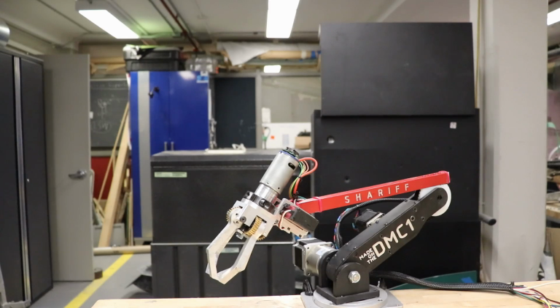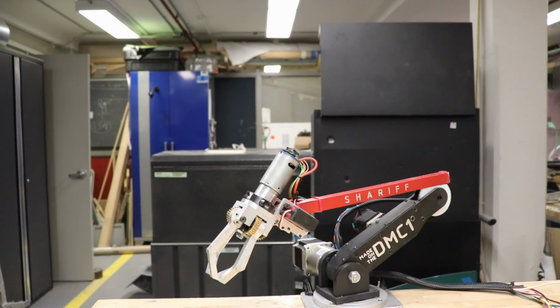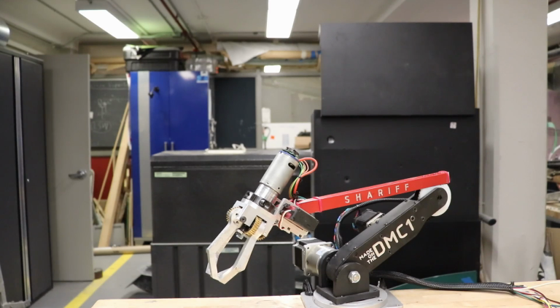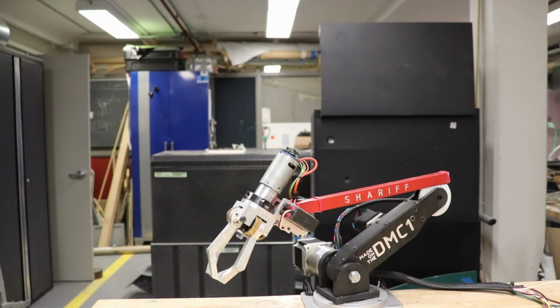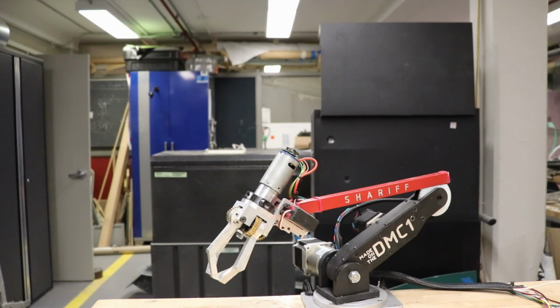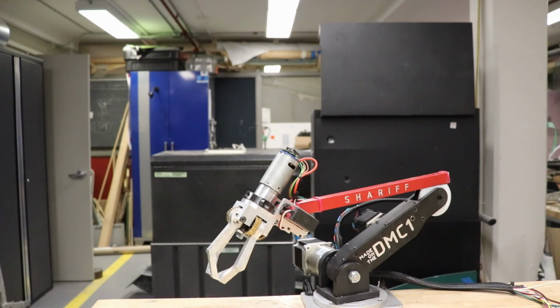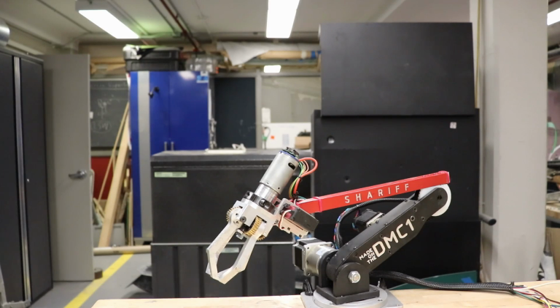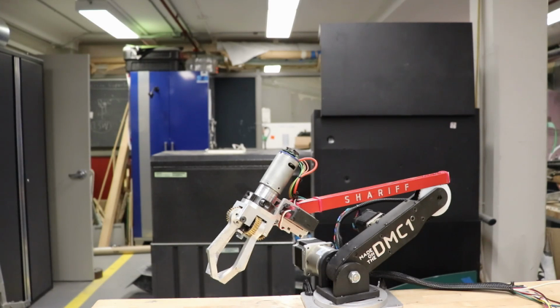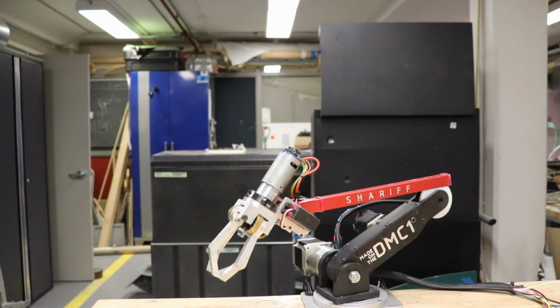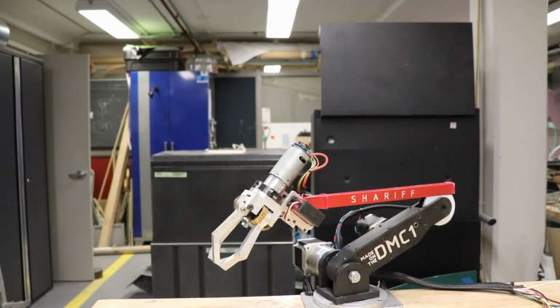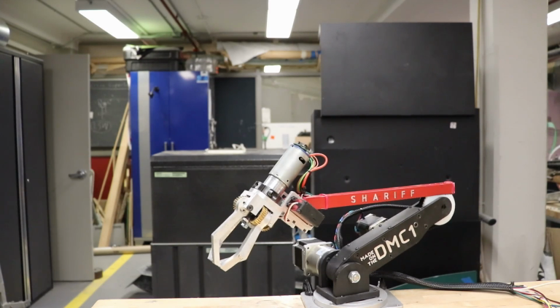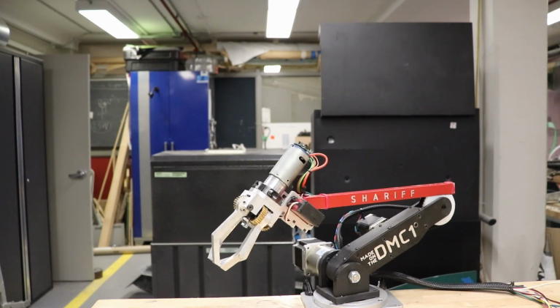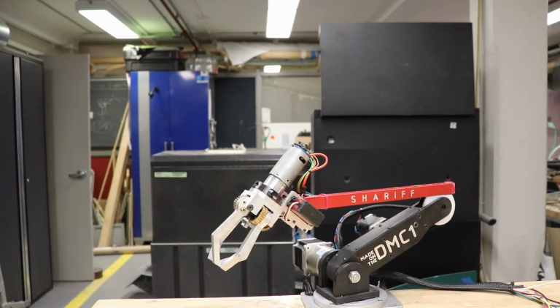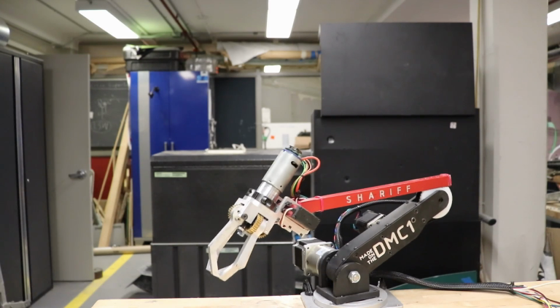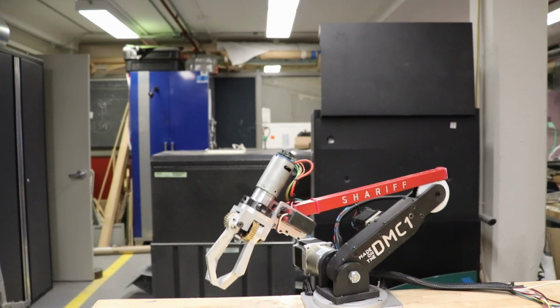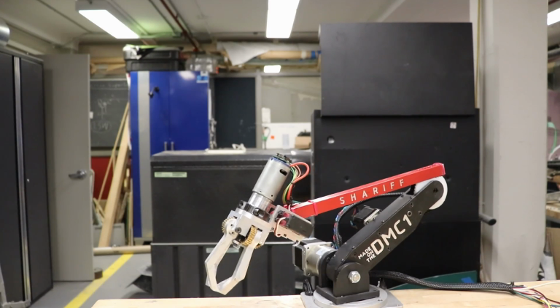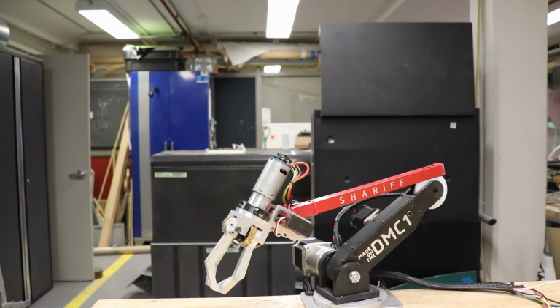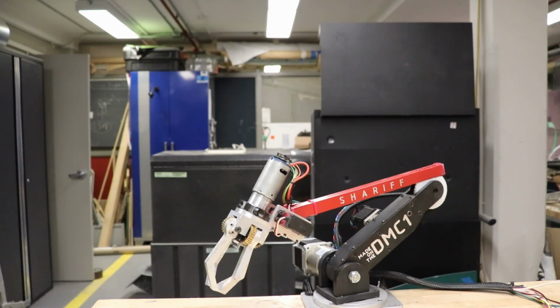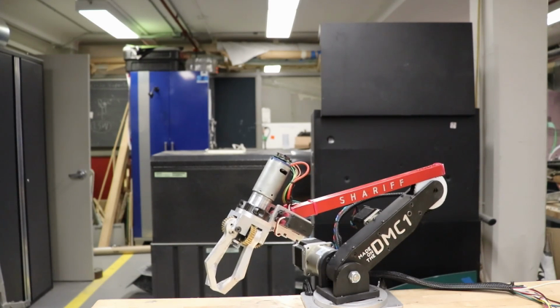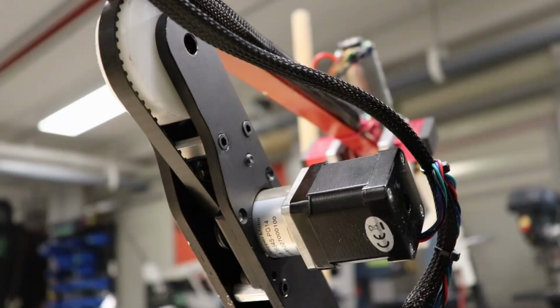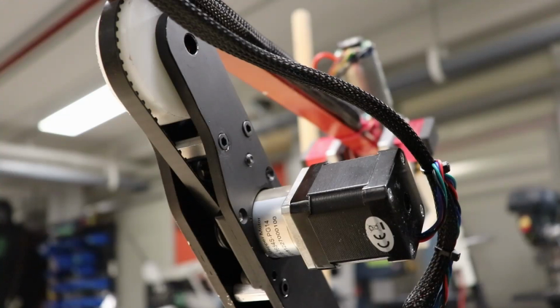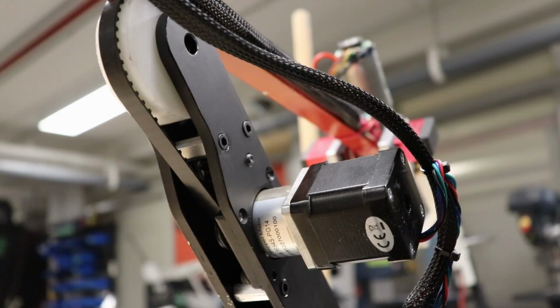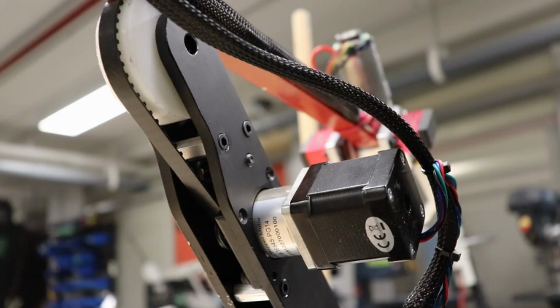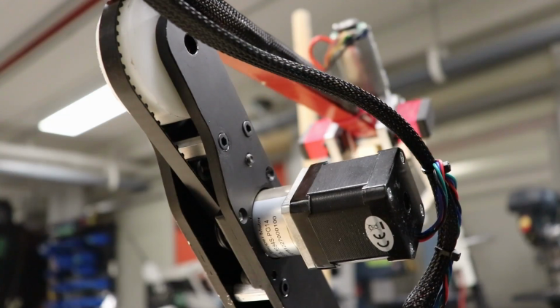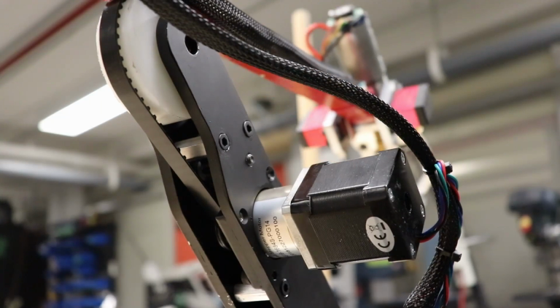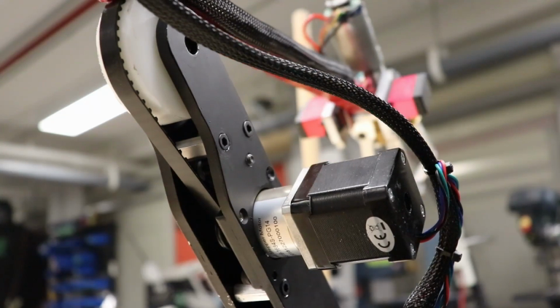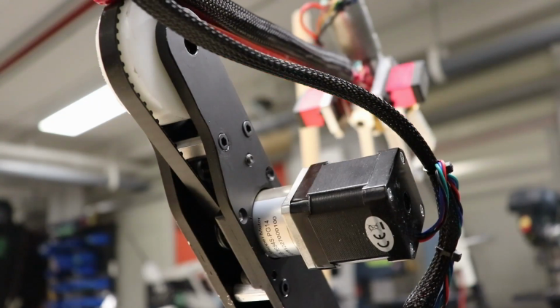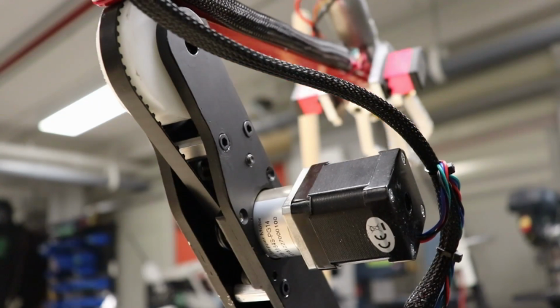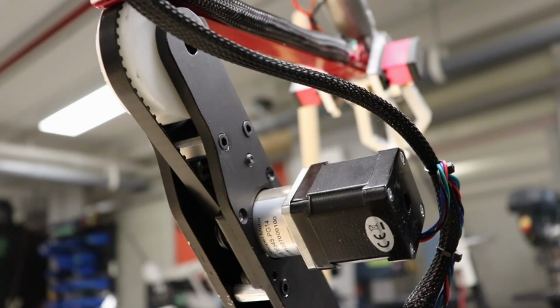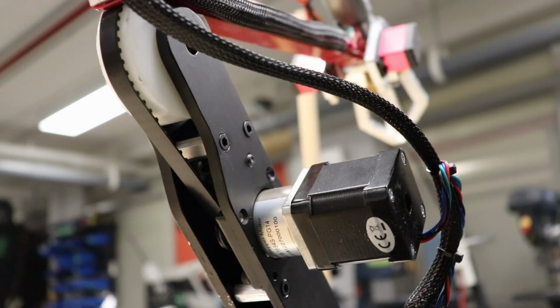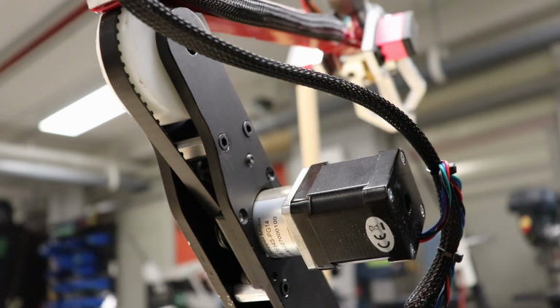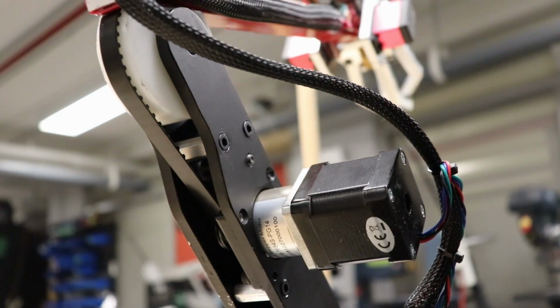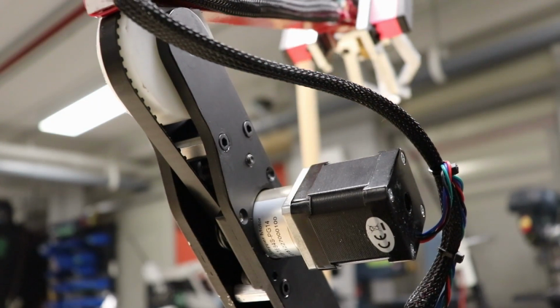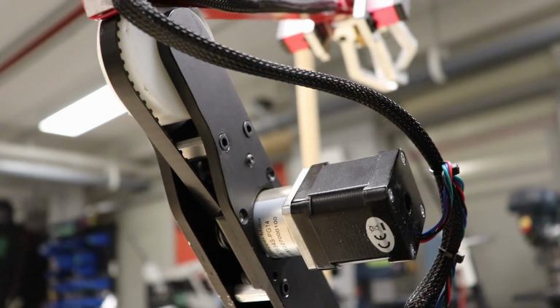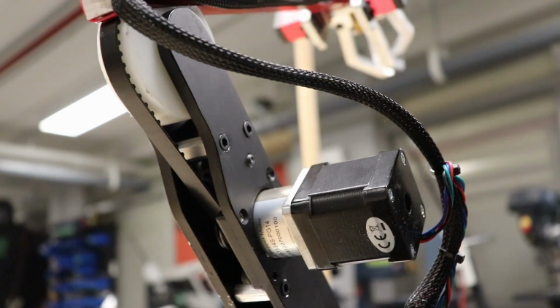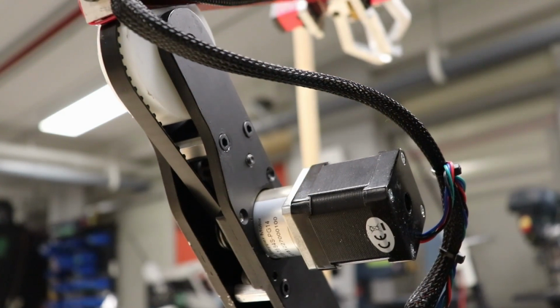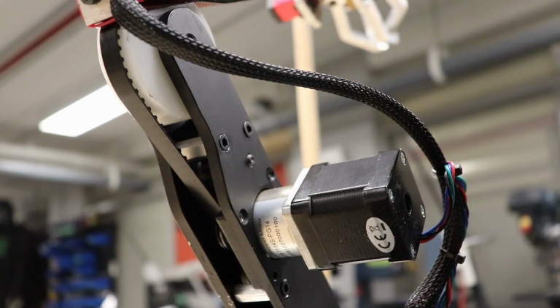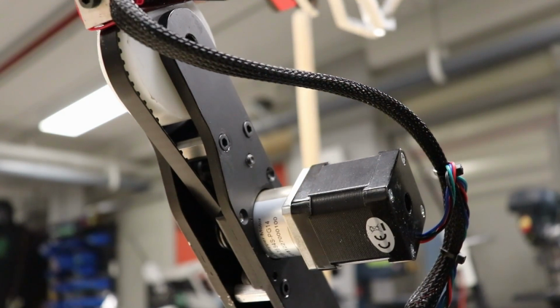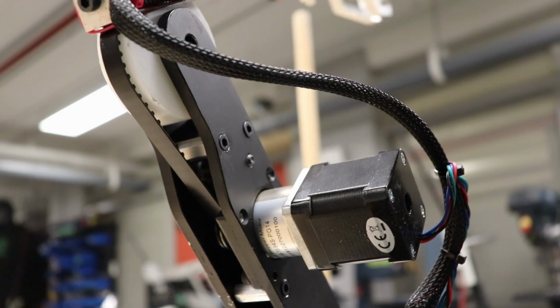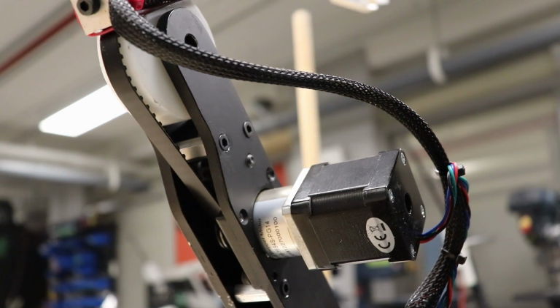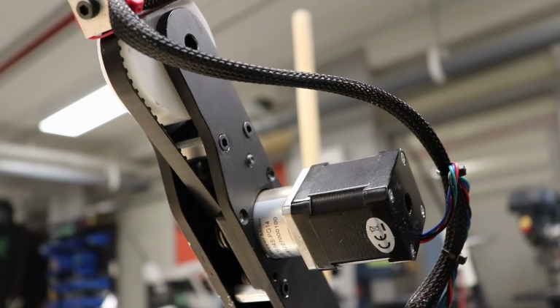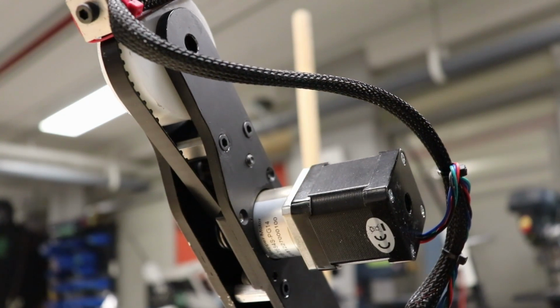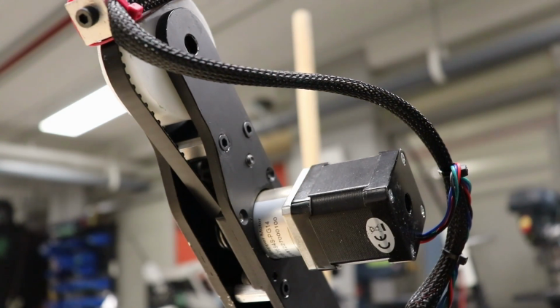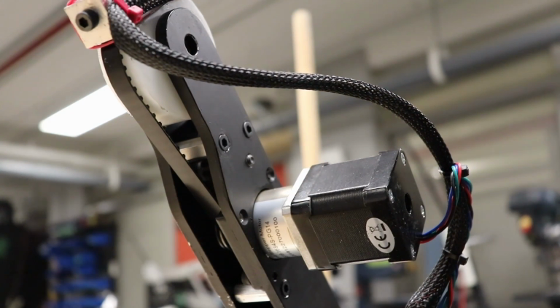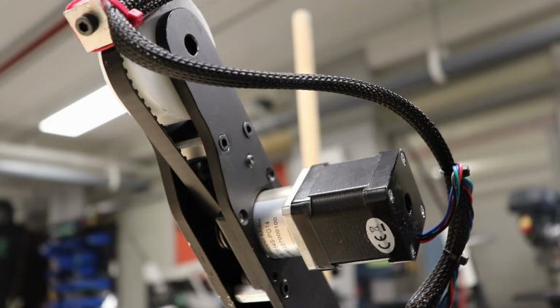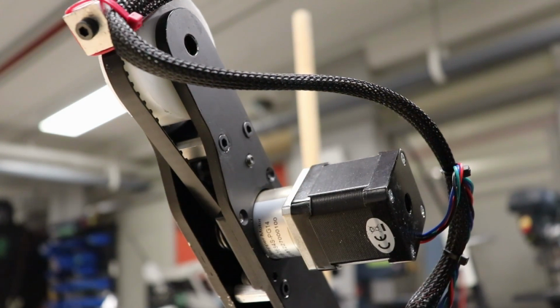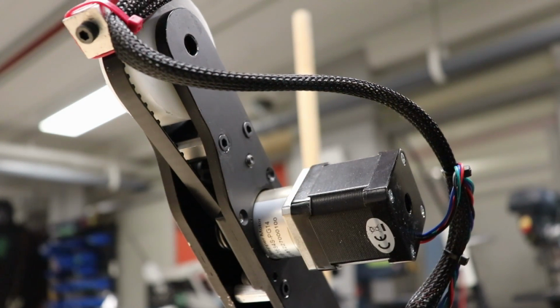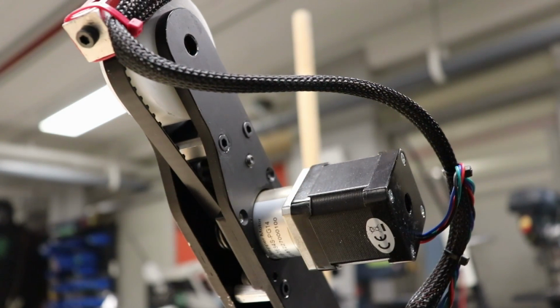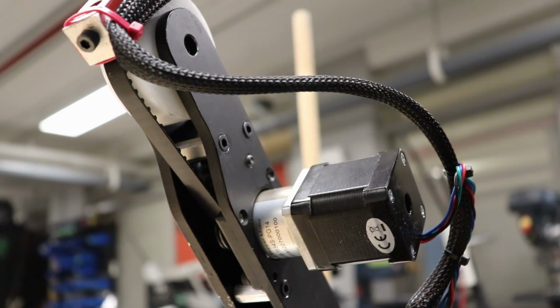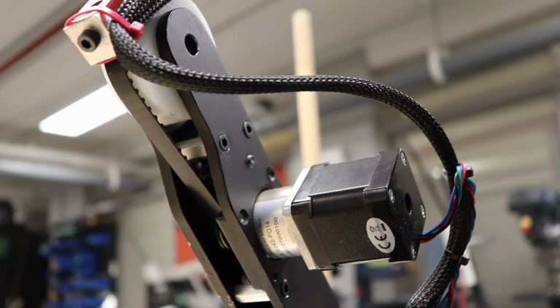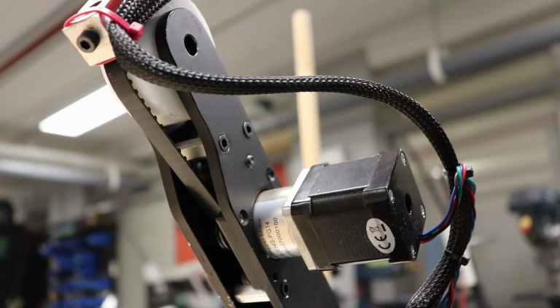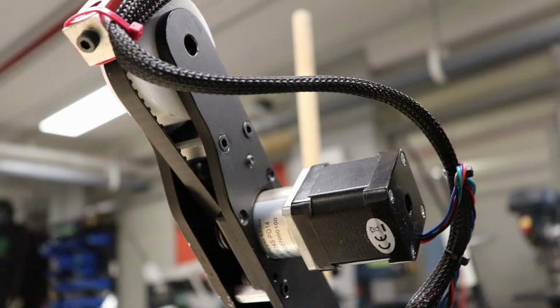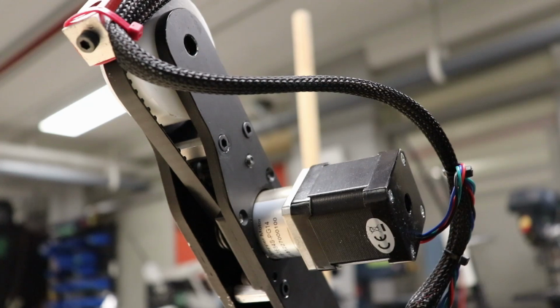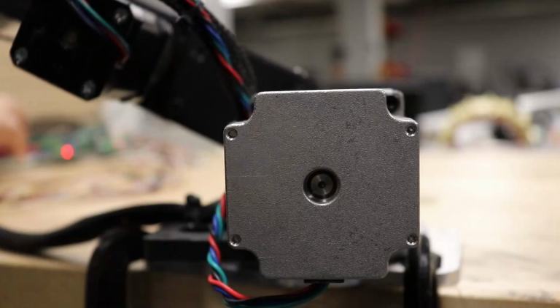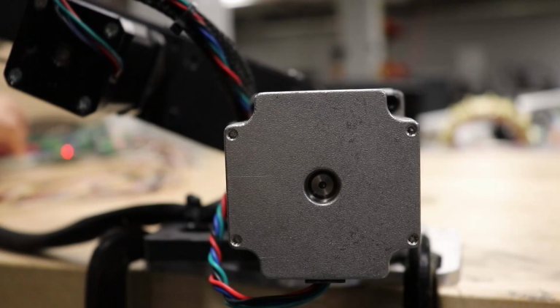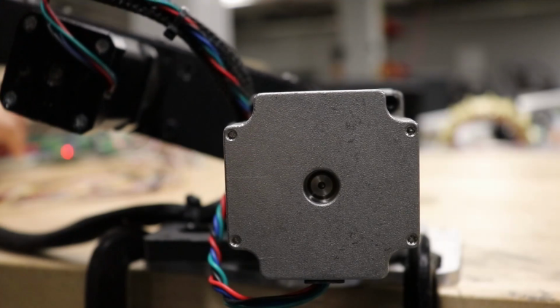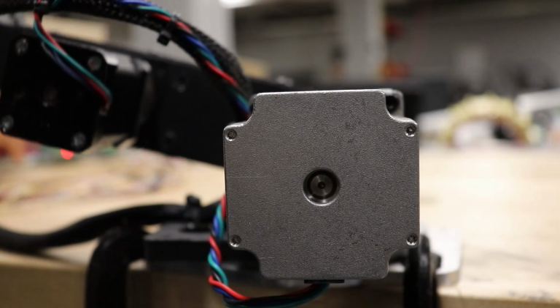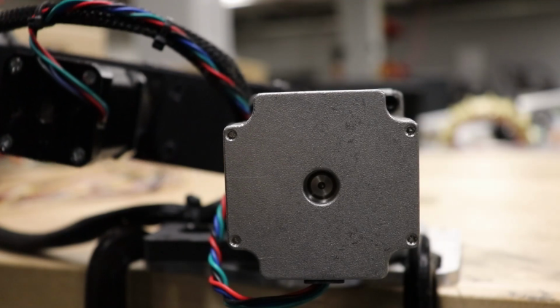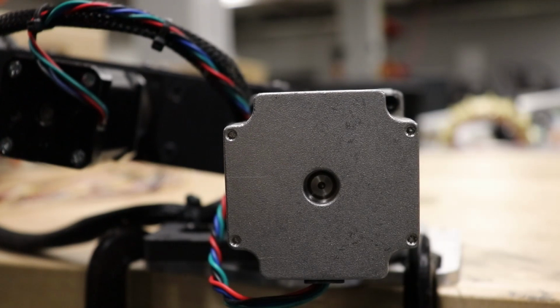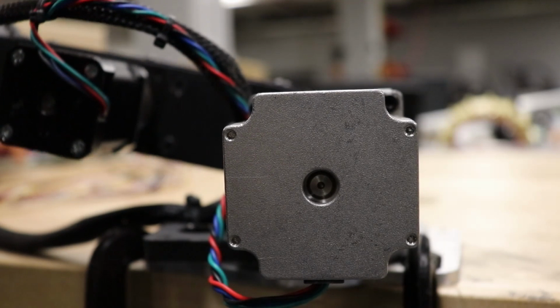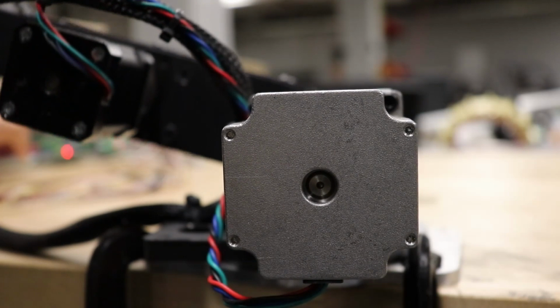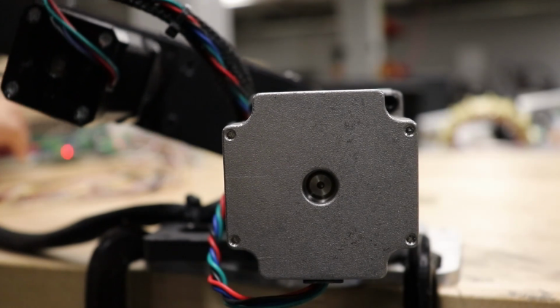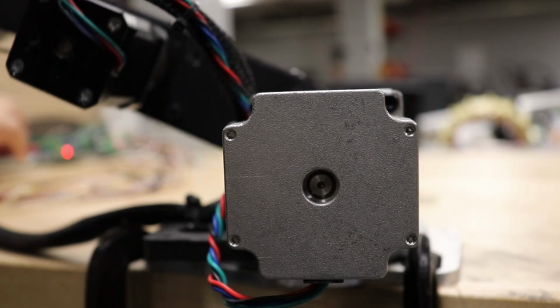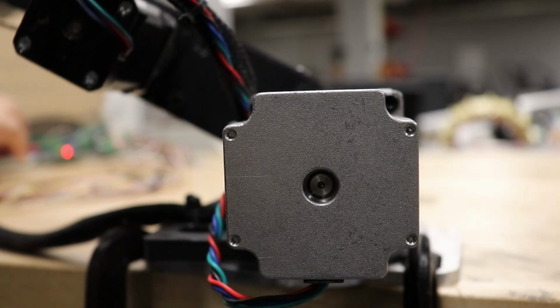All of the parts on the arm are of course machined on the DMC1 CNC, other than things like the motors, the bearings, the gears, the bolts, and so on.